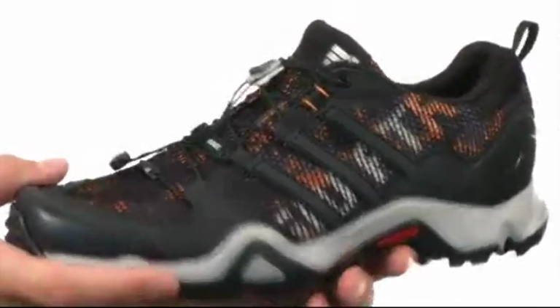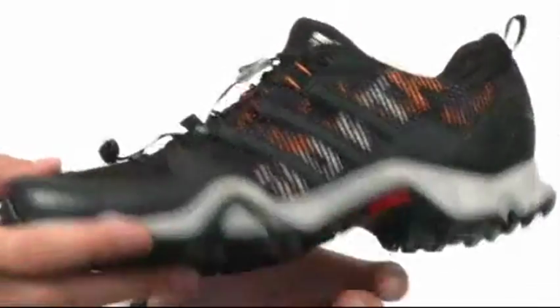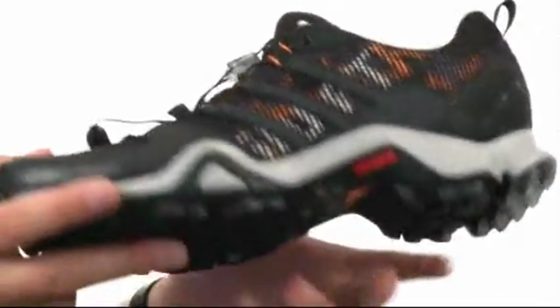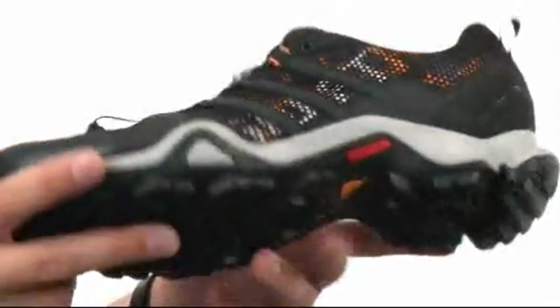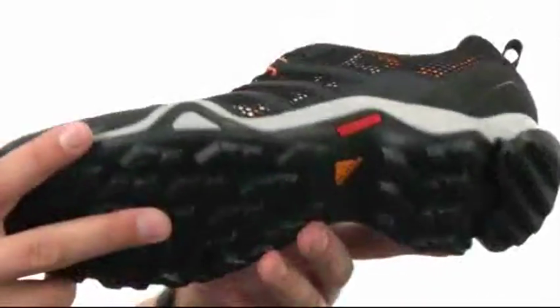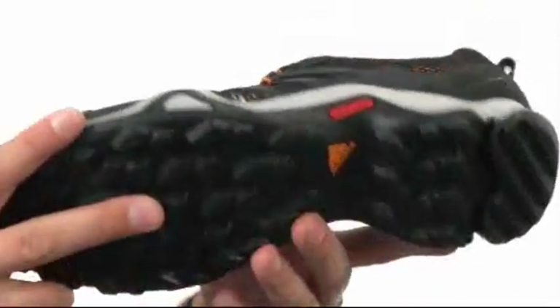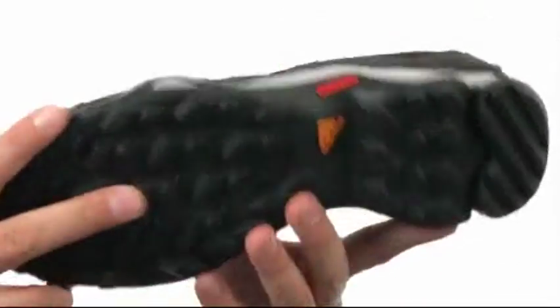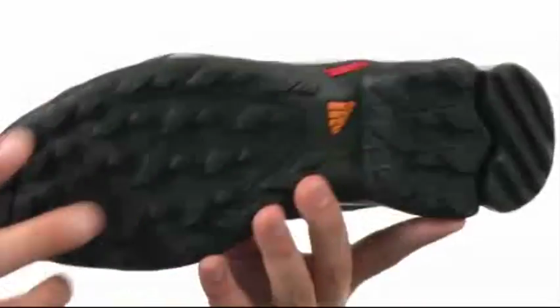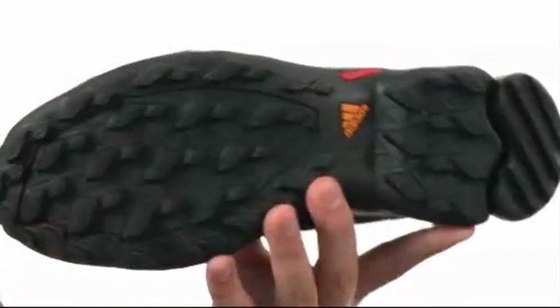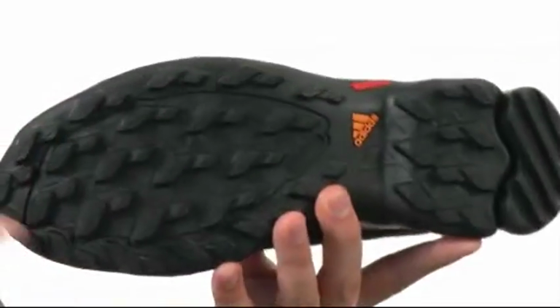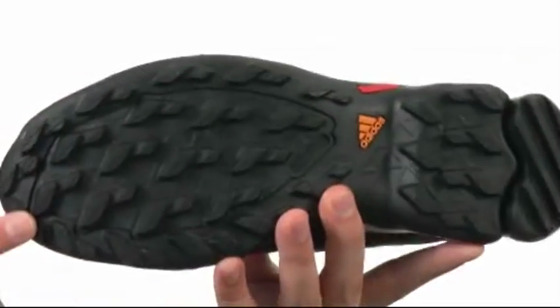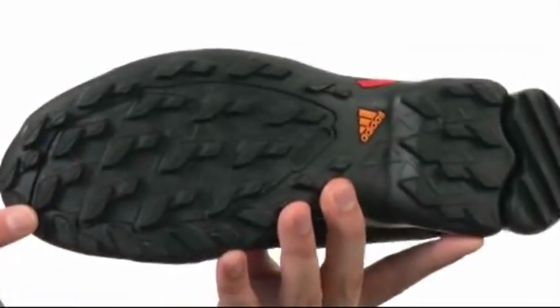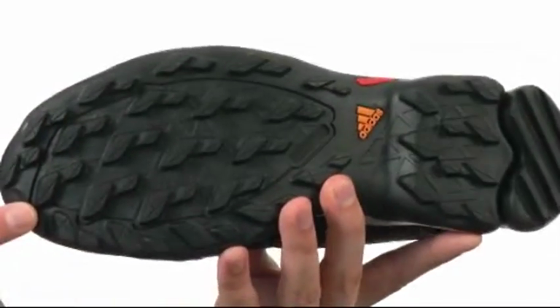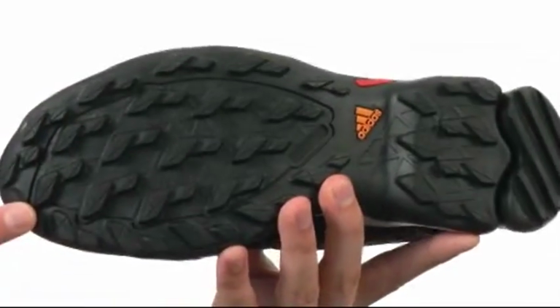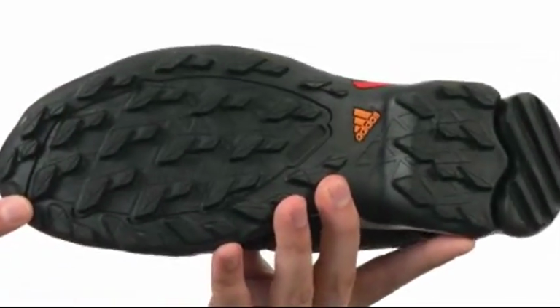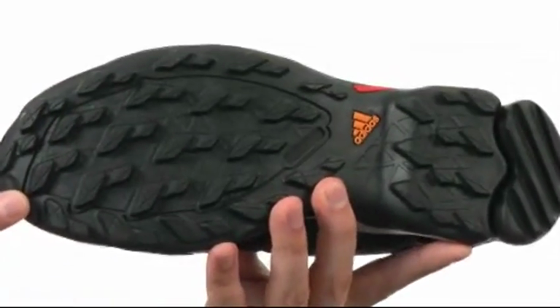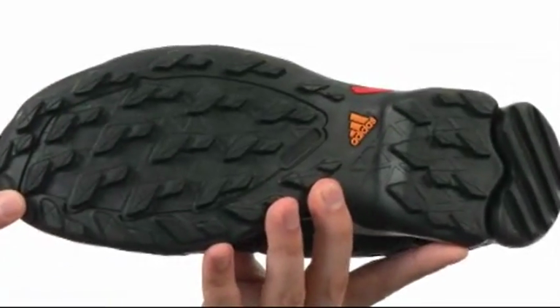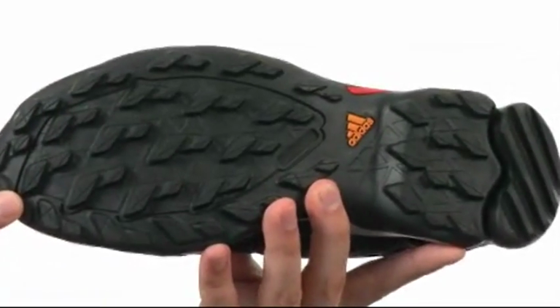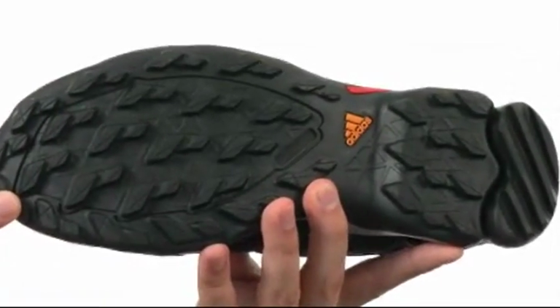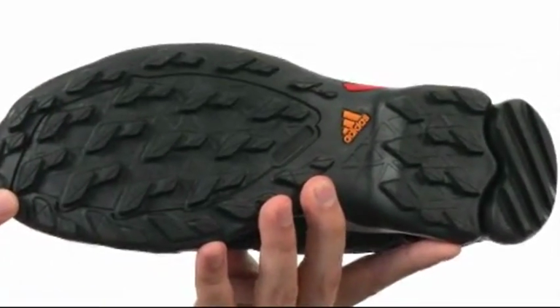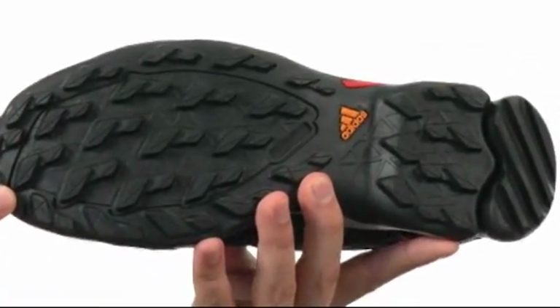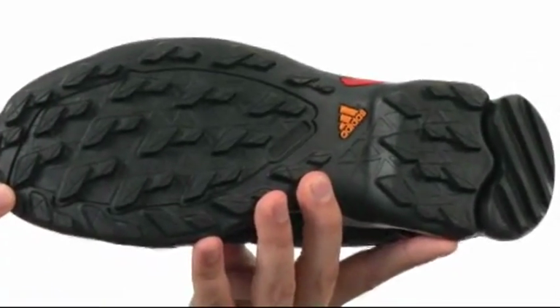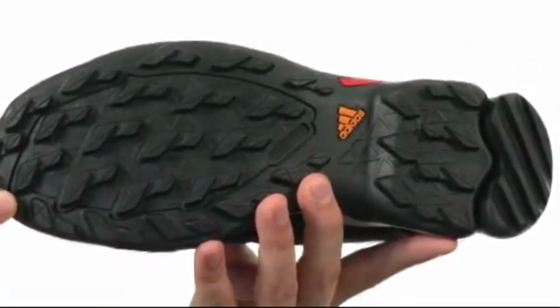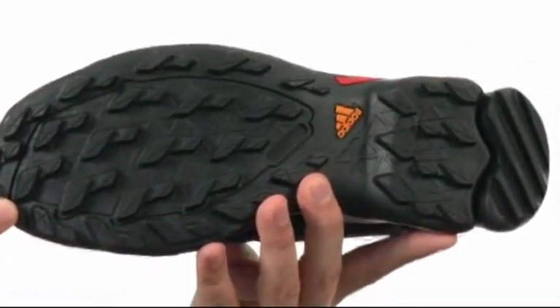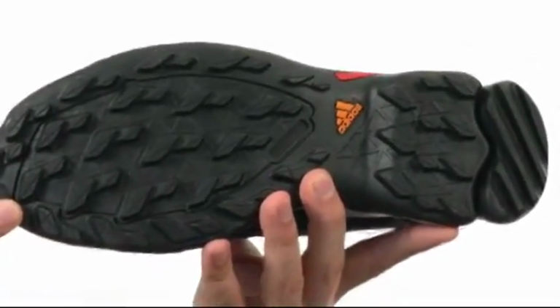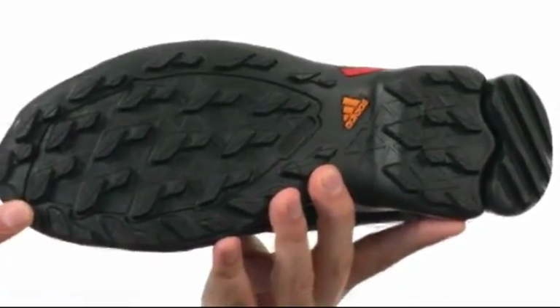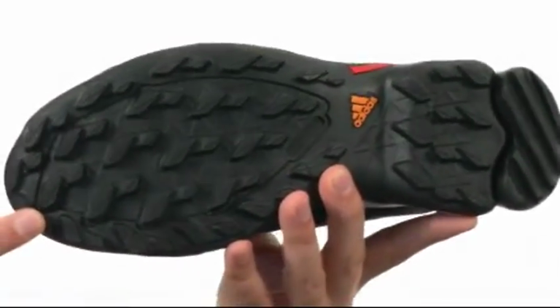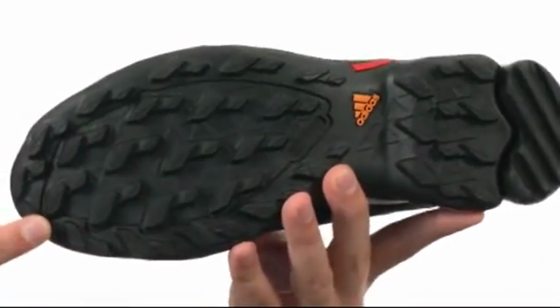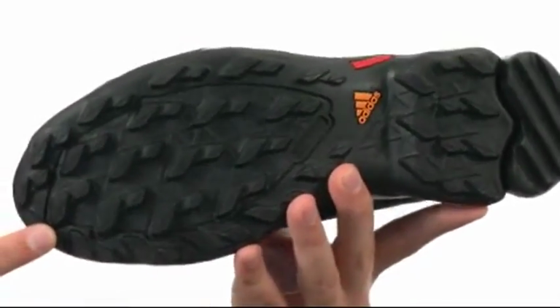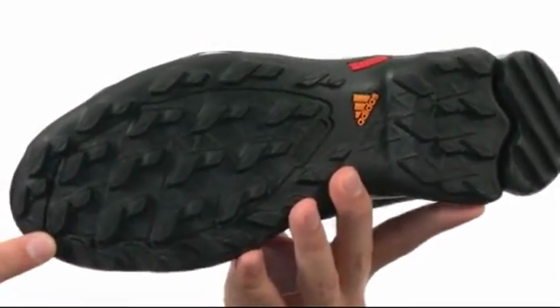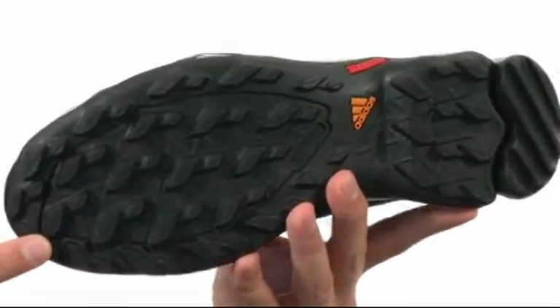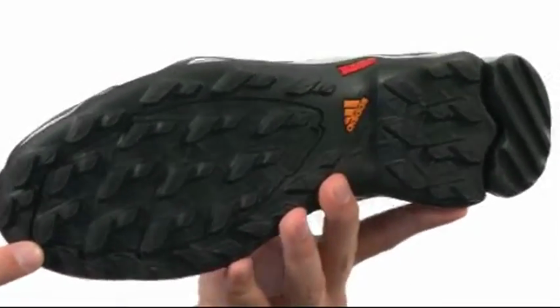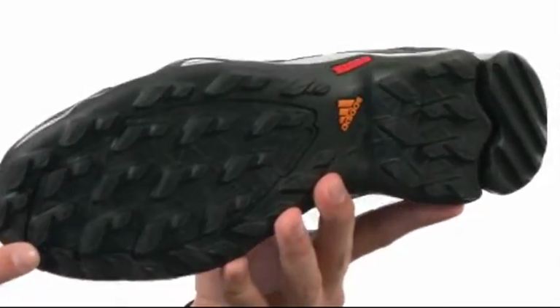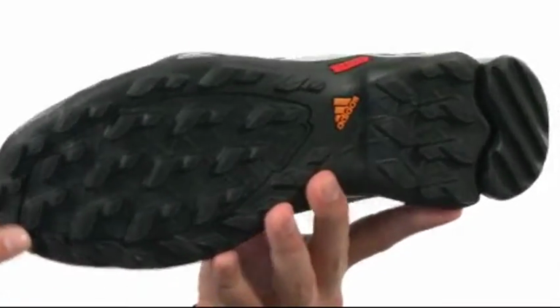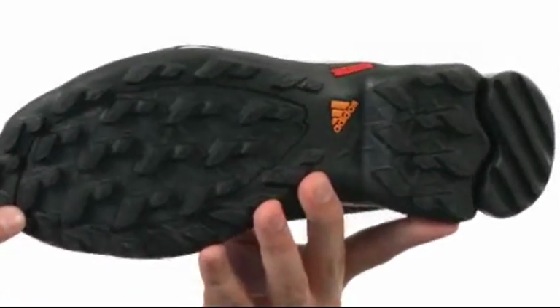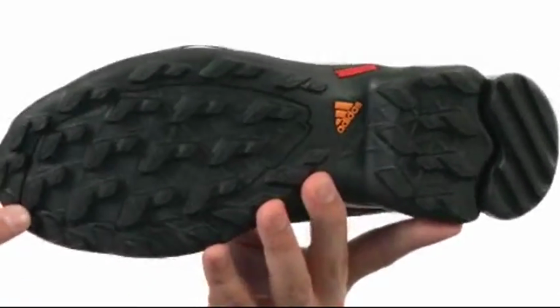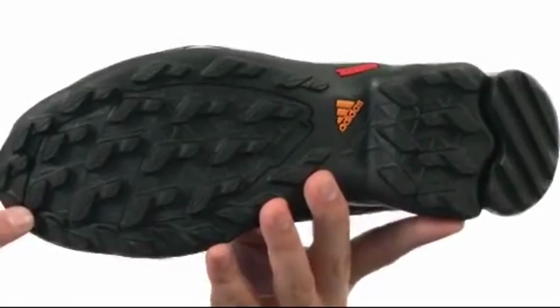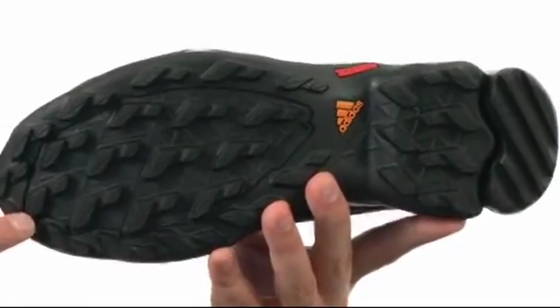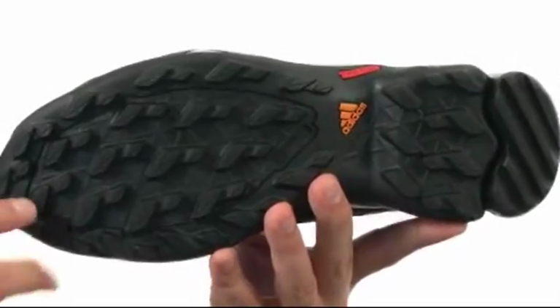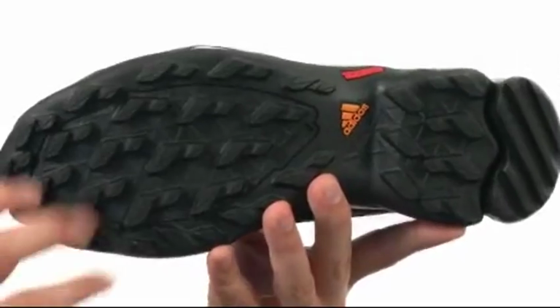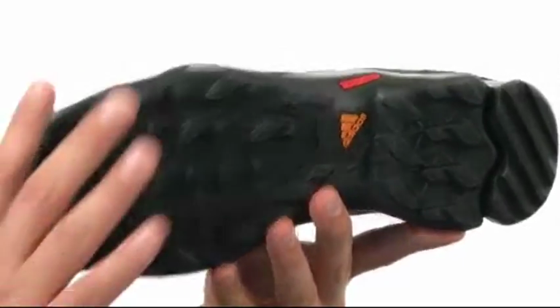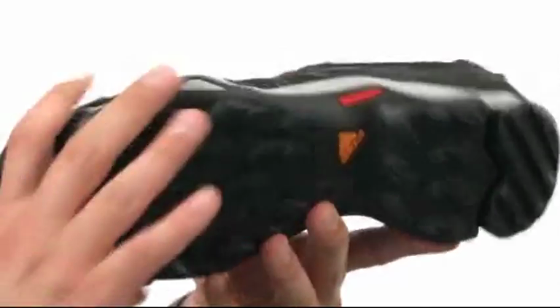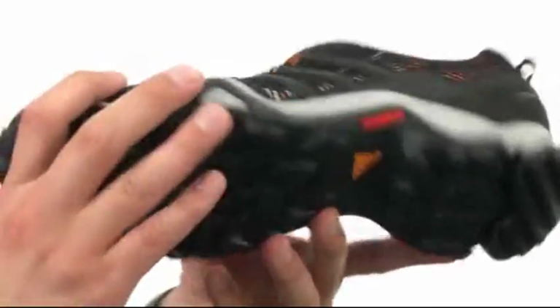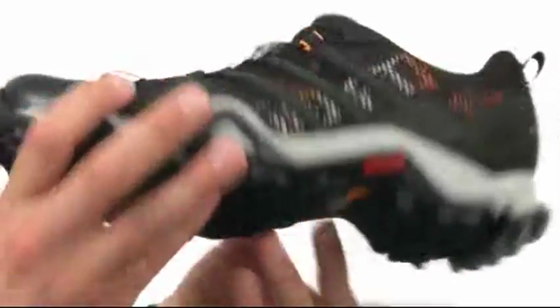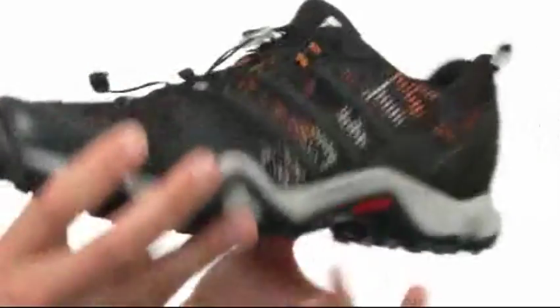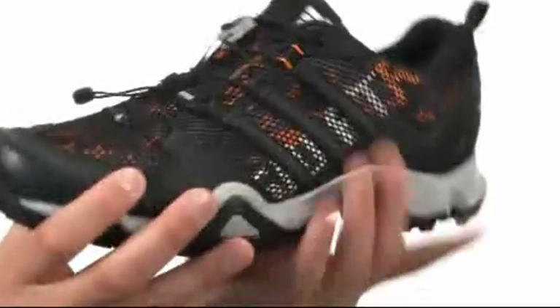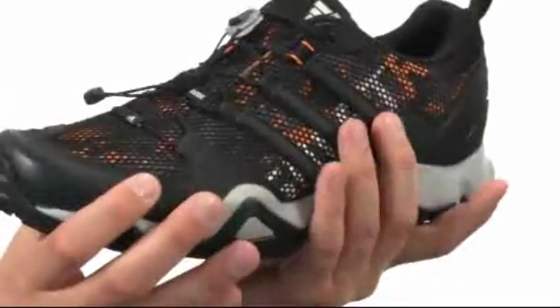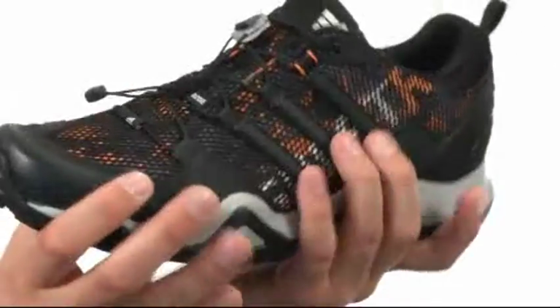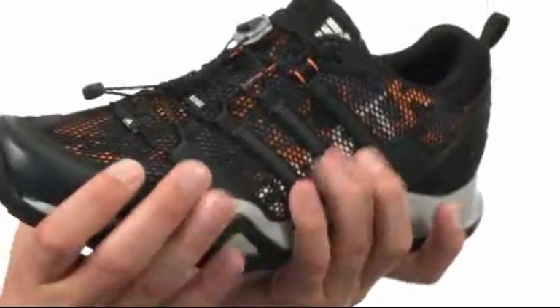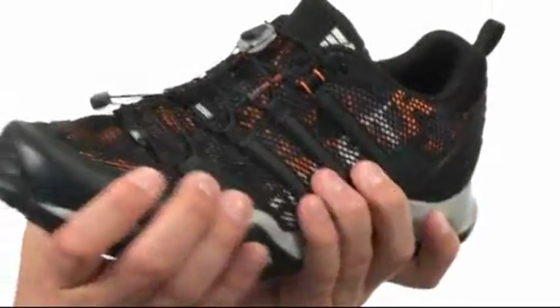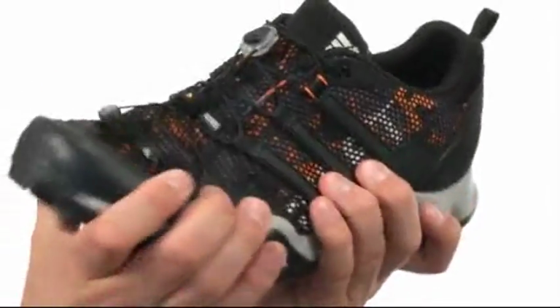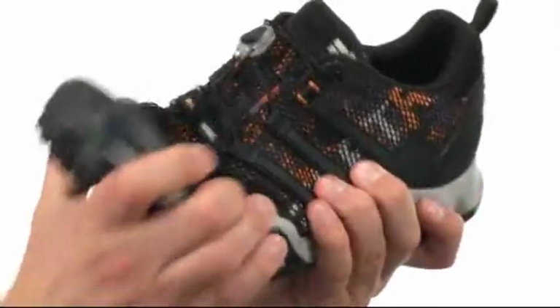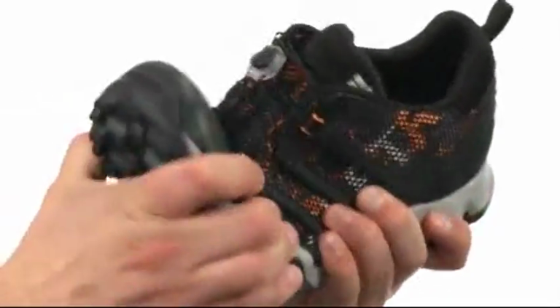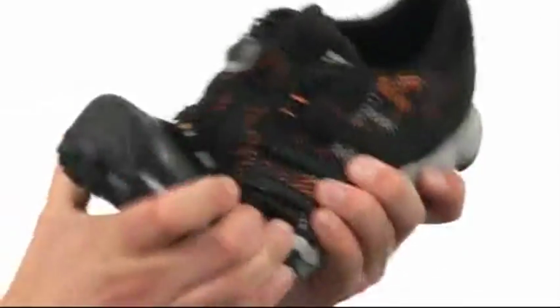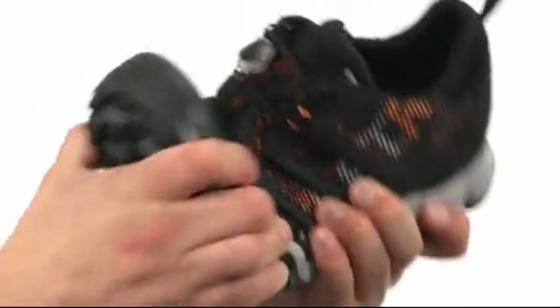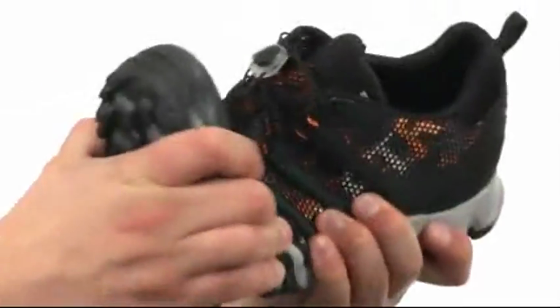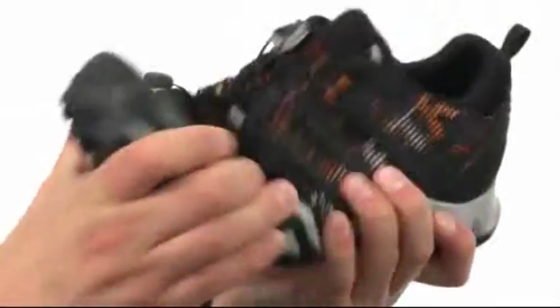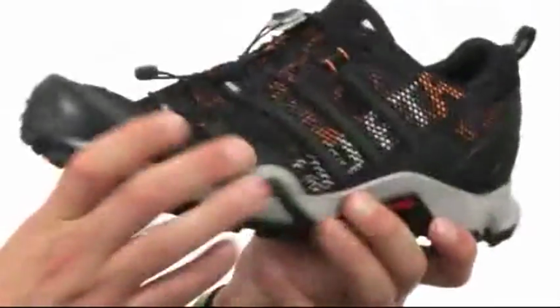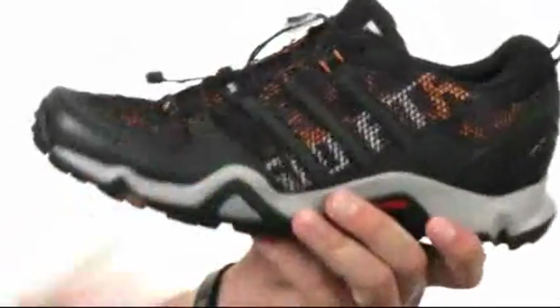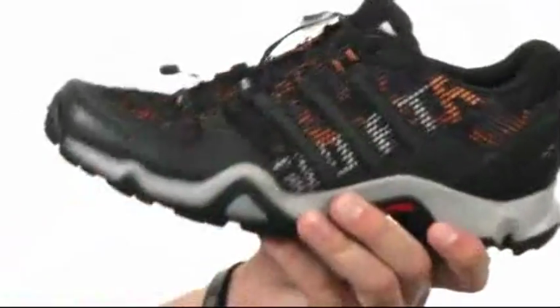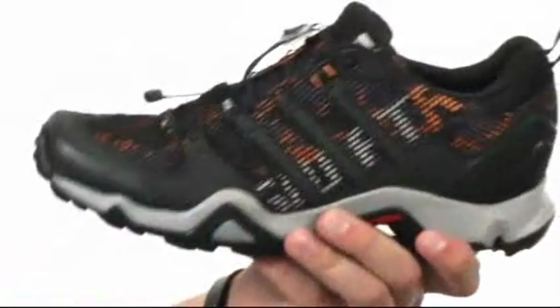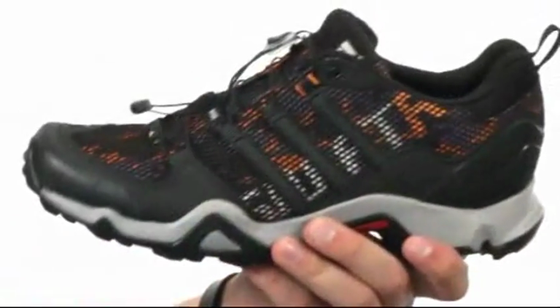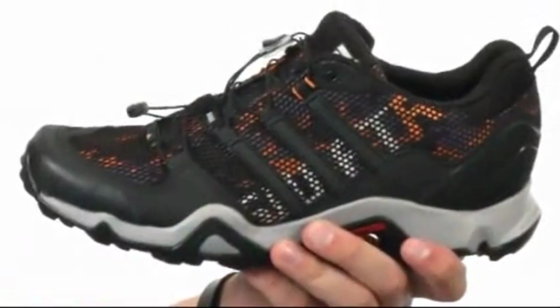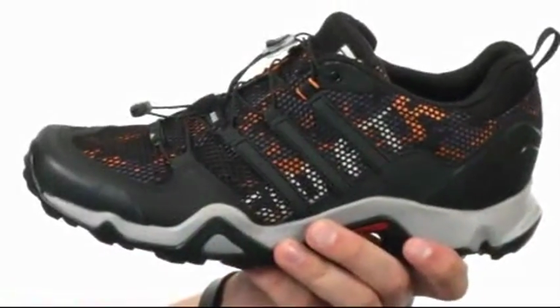Down the bottom we have a traction rubber outsole that's gonna help keep you nice and steady over a variety of different surfaces. It's also really flexible.